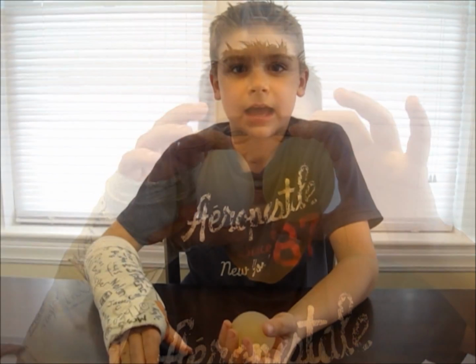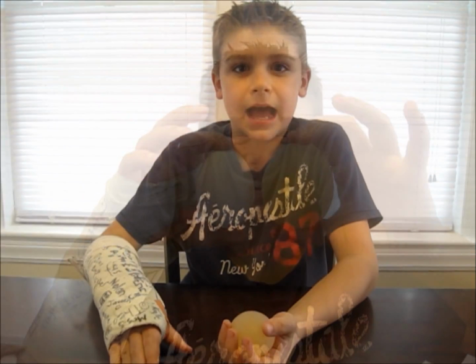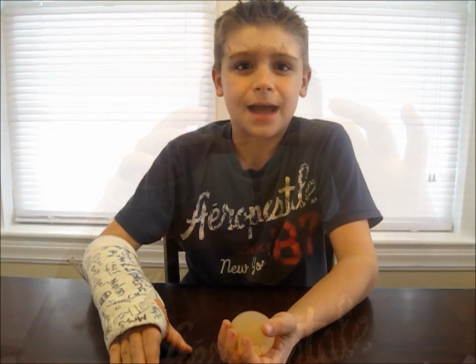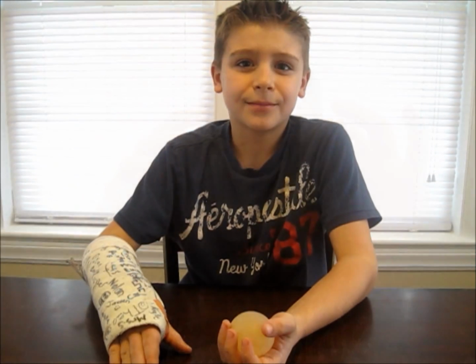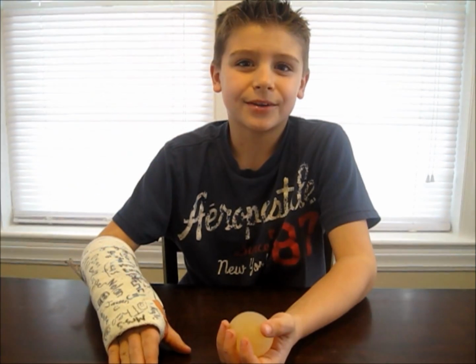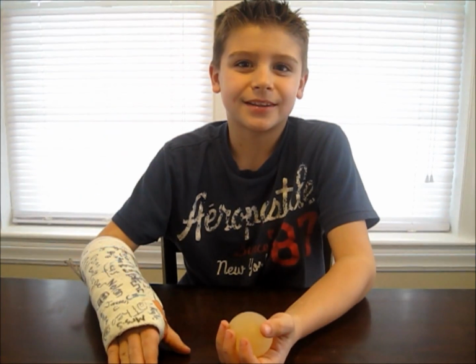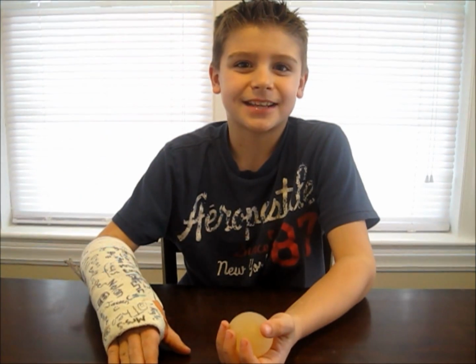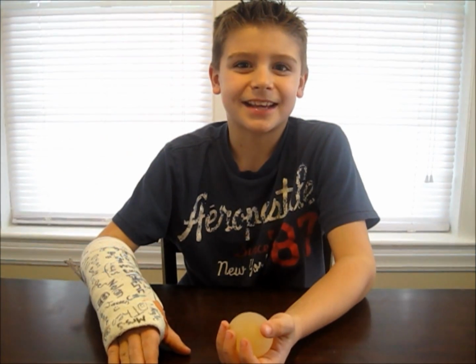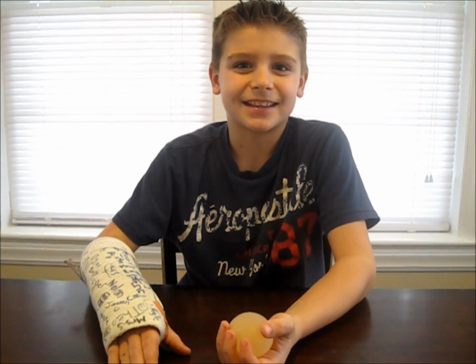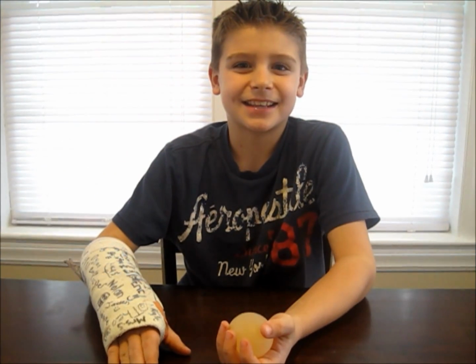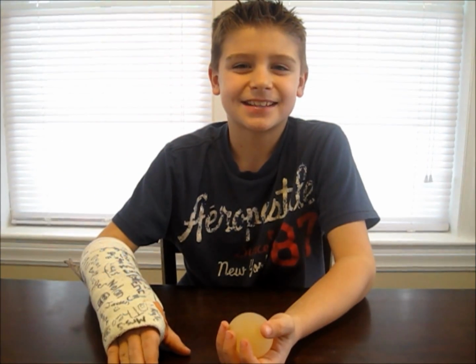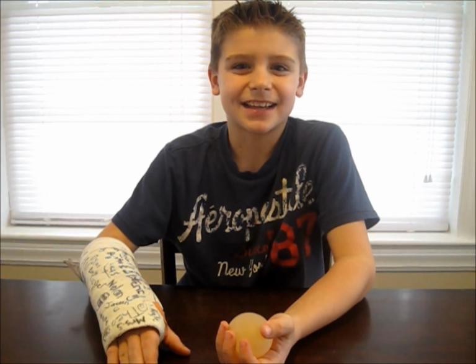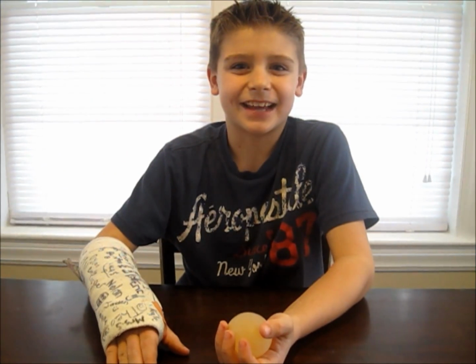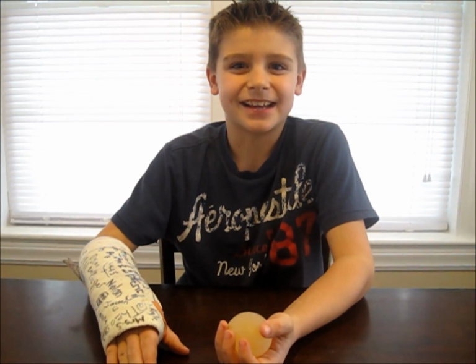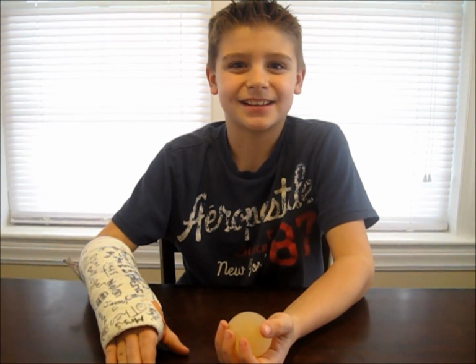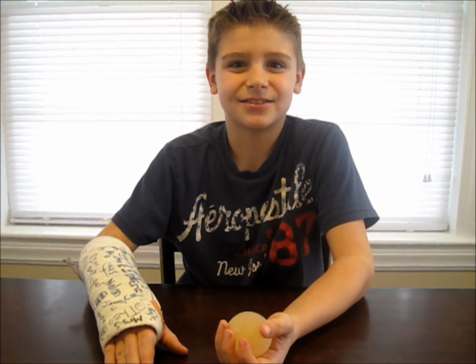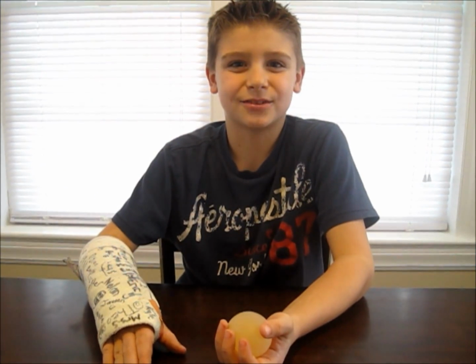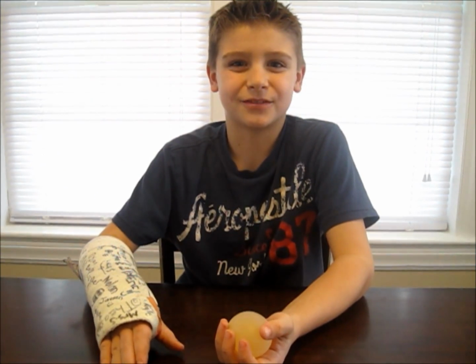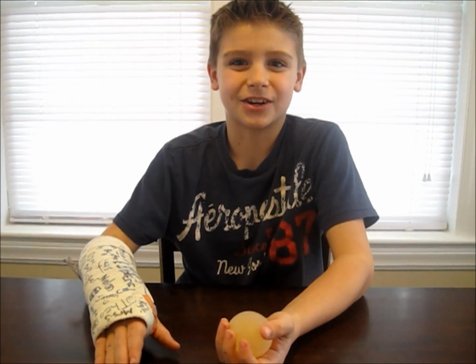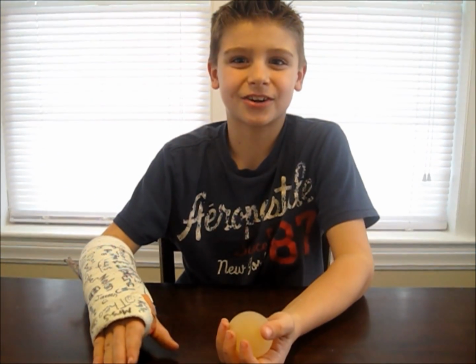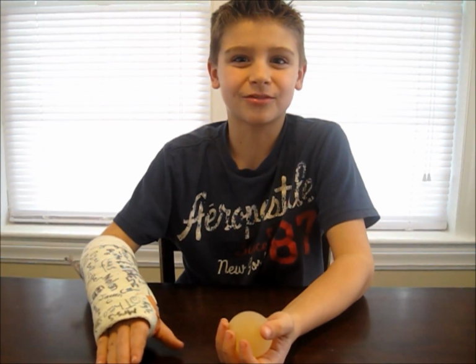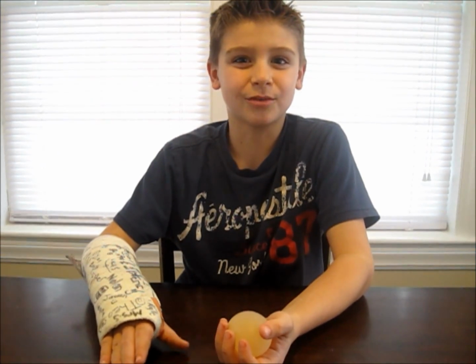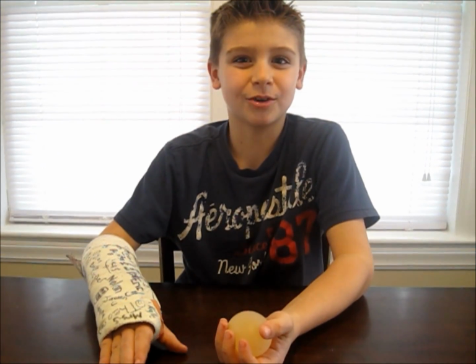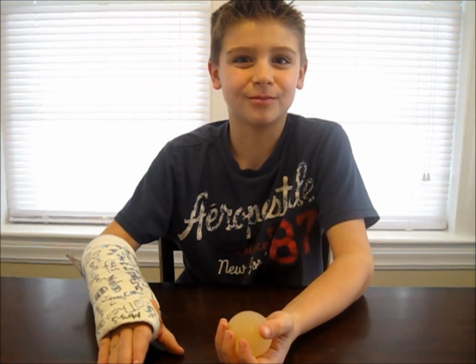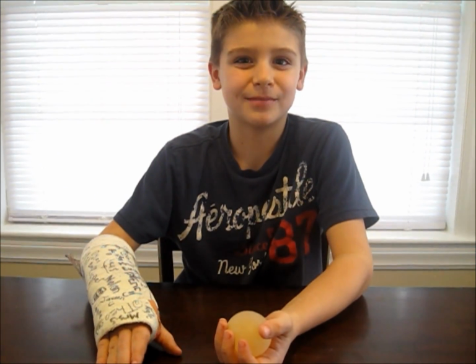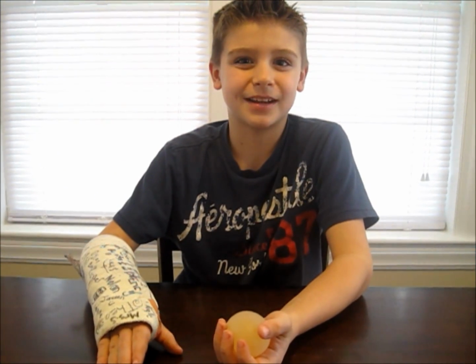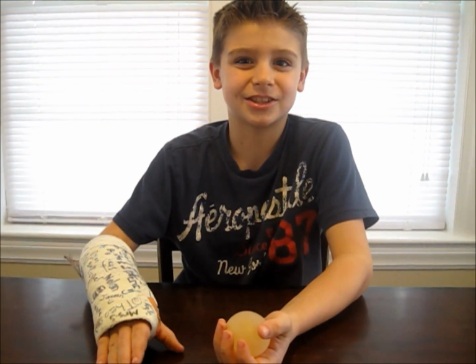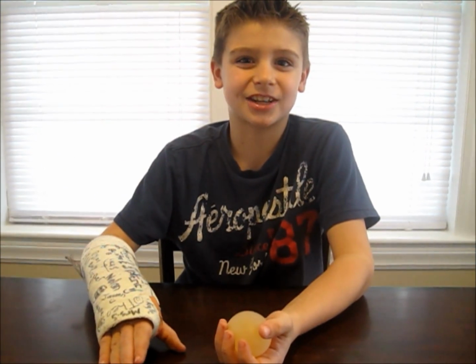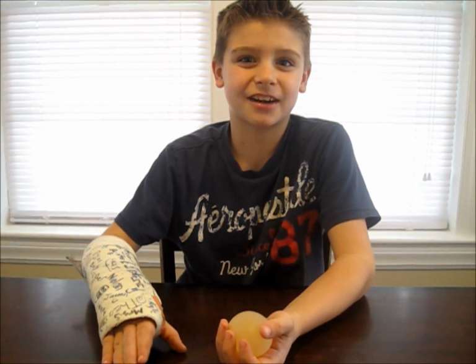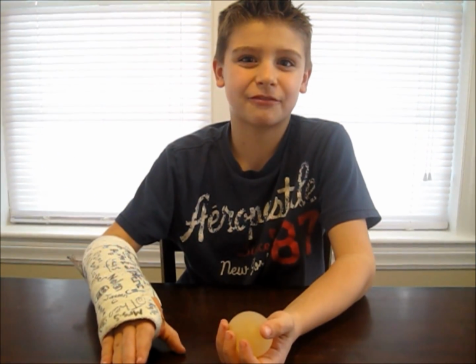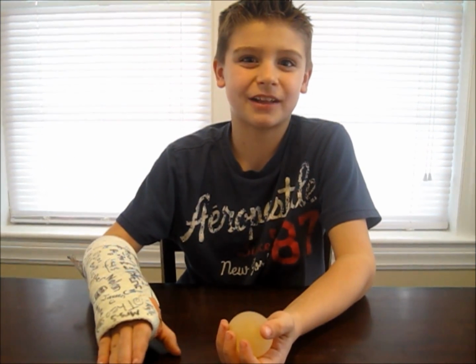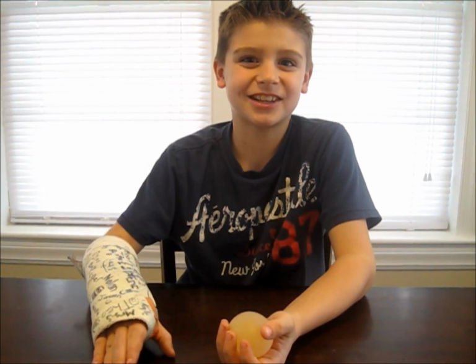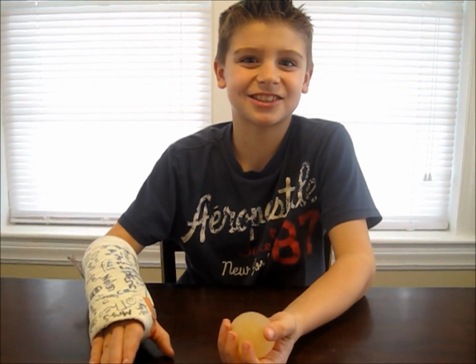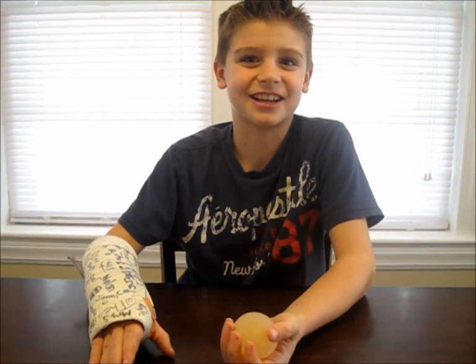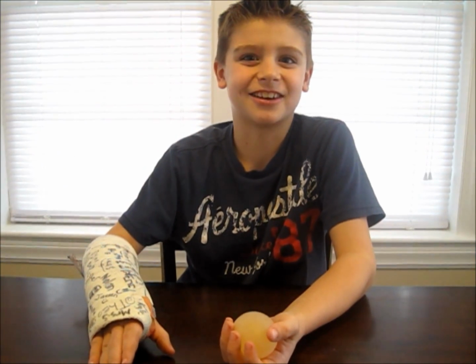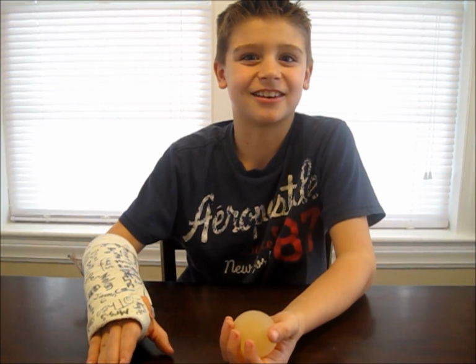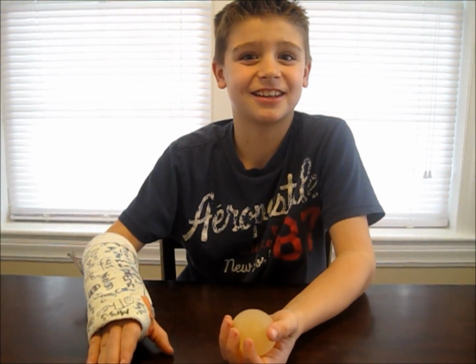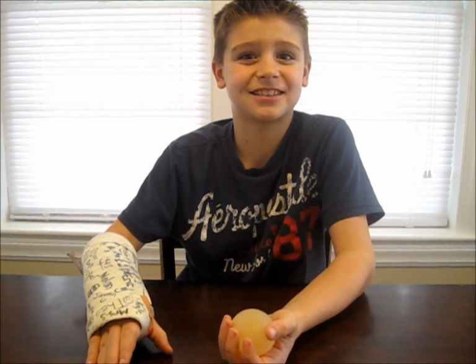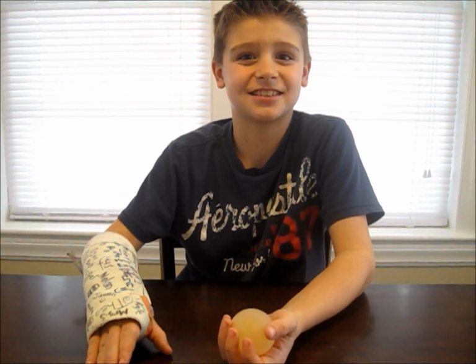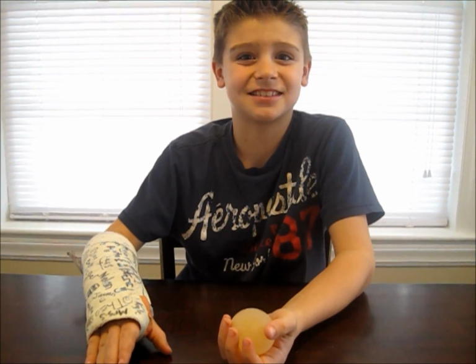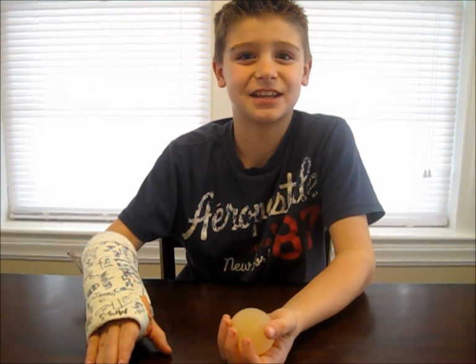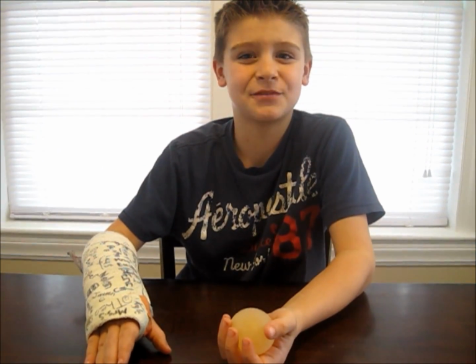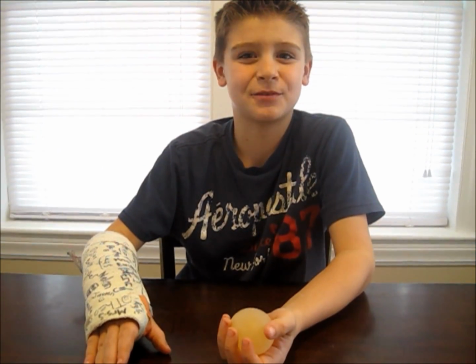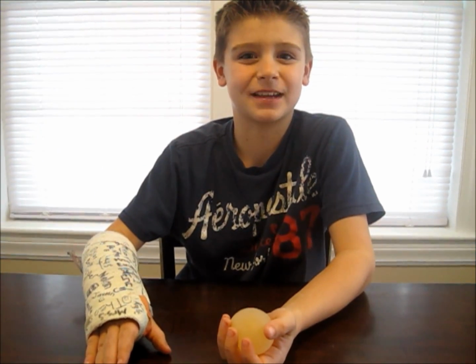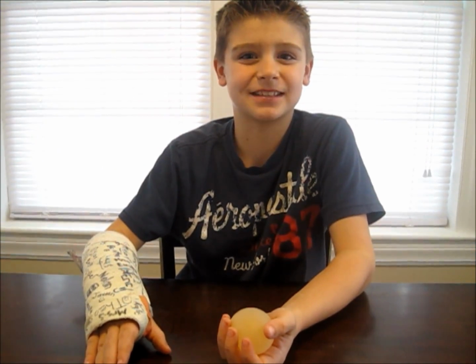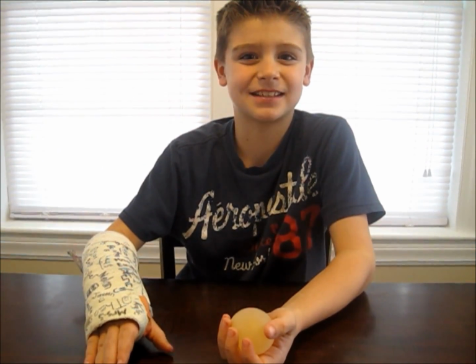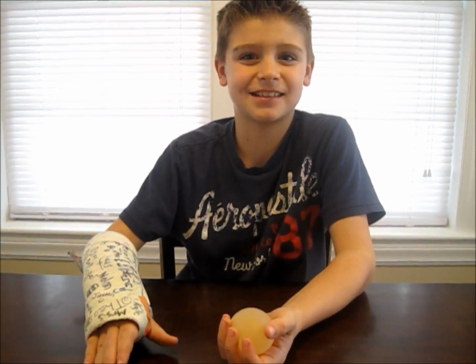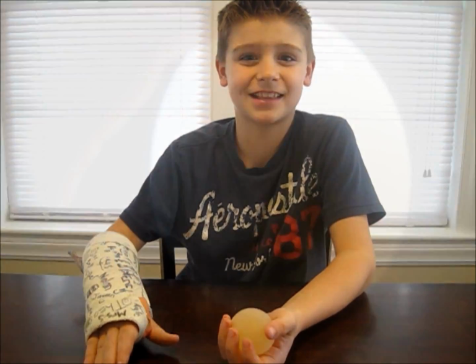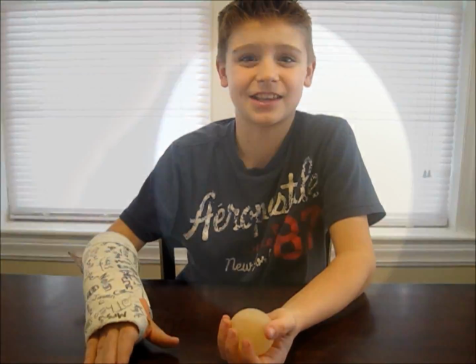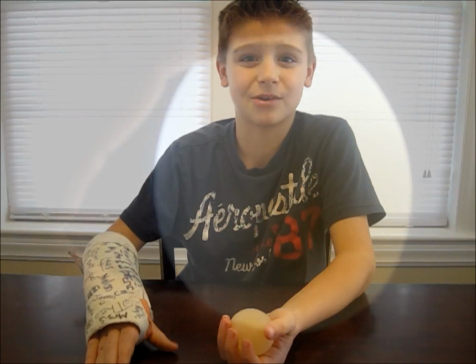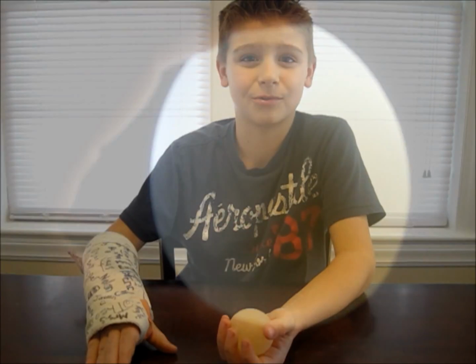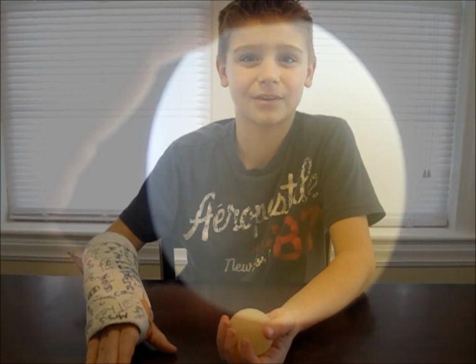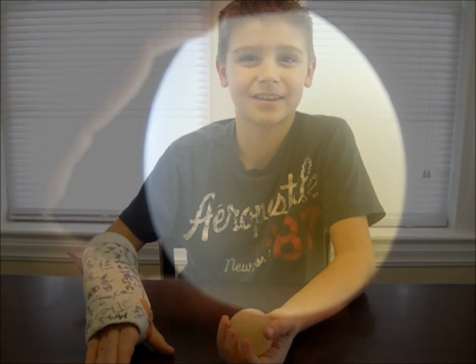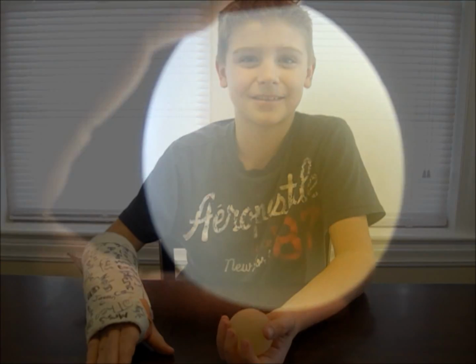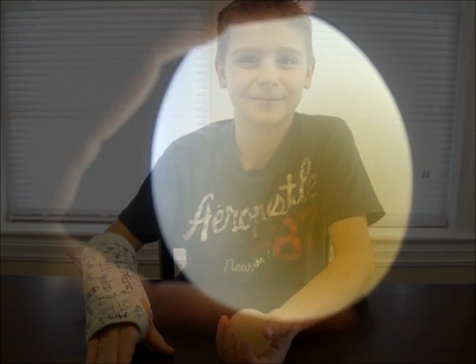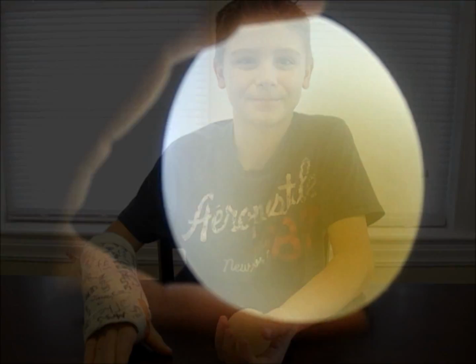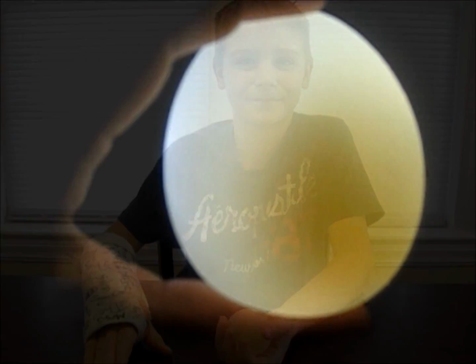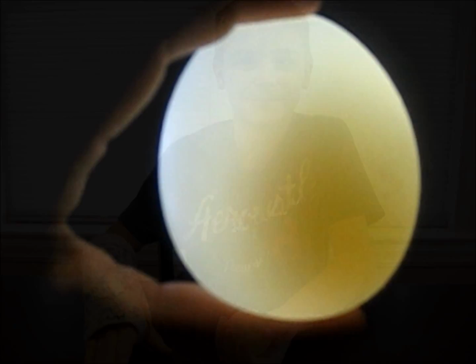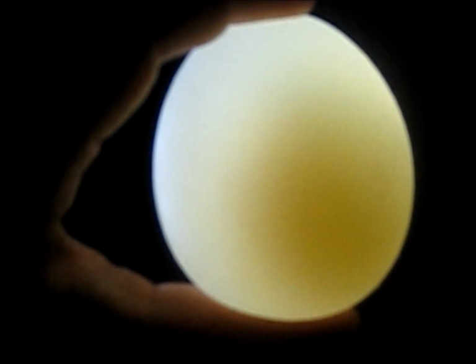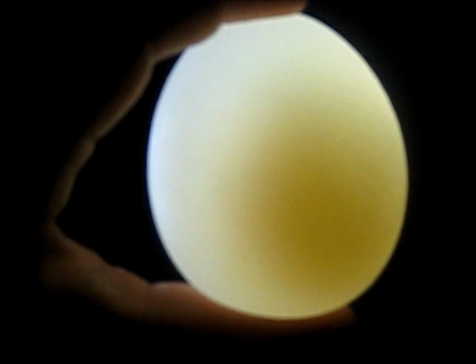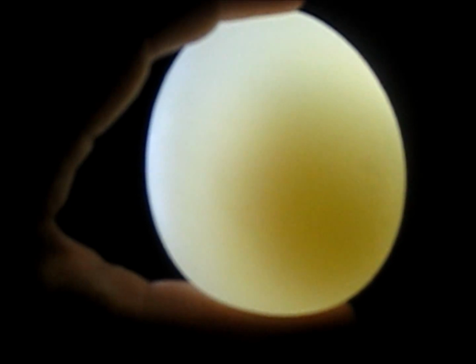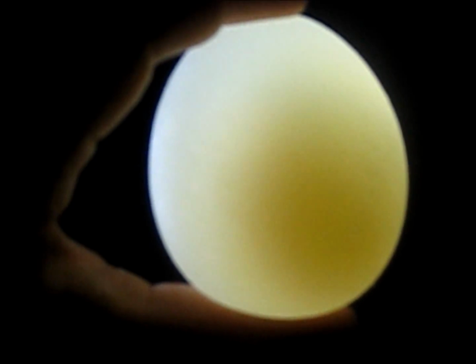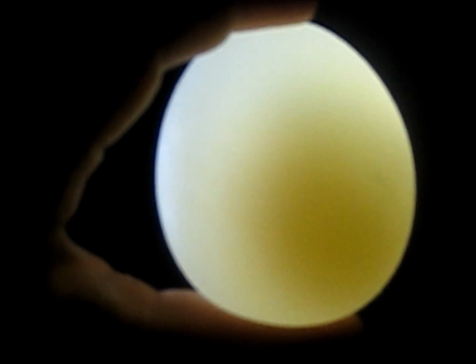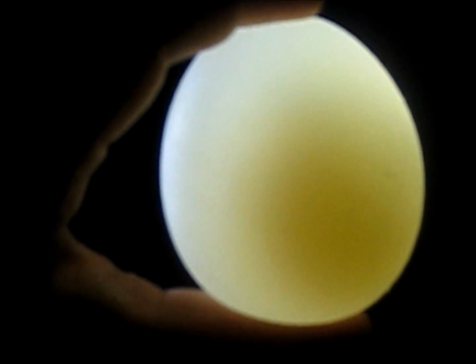I'm going to take this egg into a dark room and shine a flashlight on it to see if we can see the yolk. Can you see the yolk?